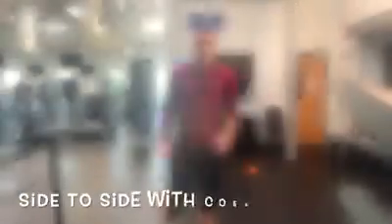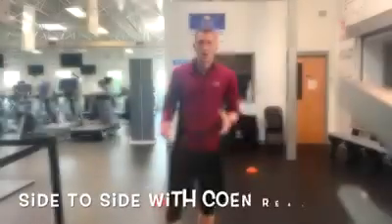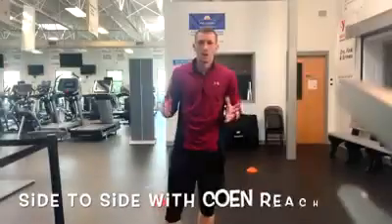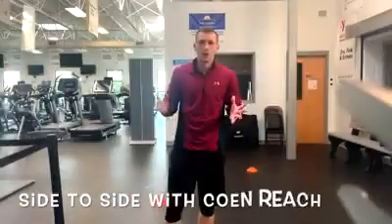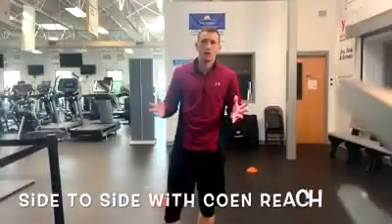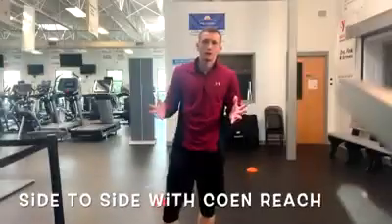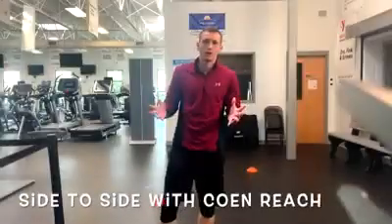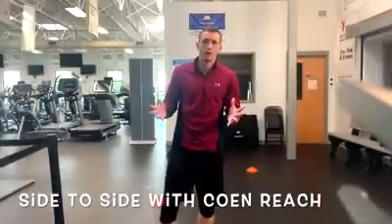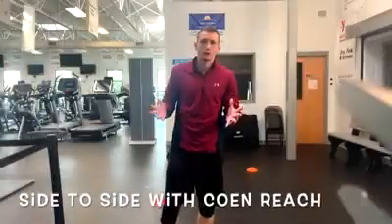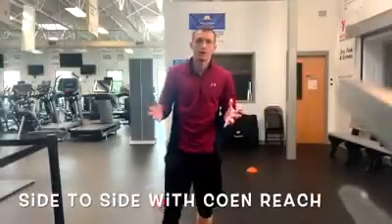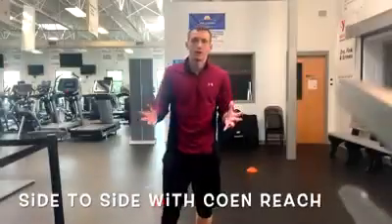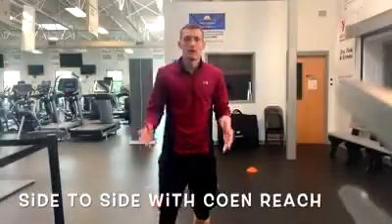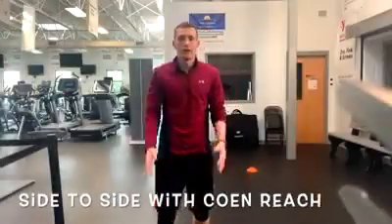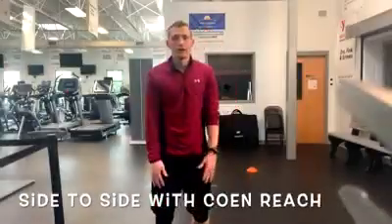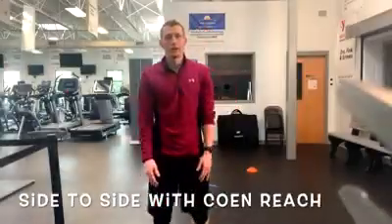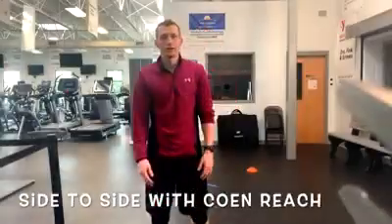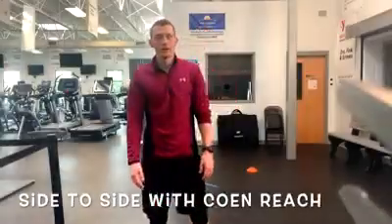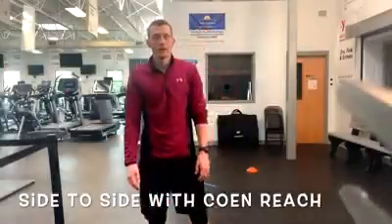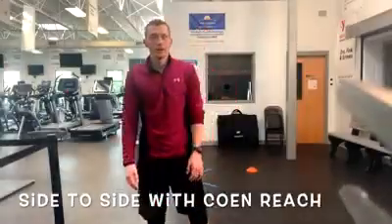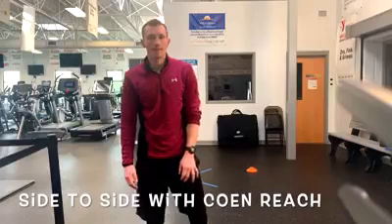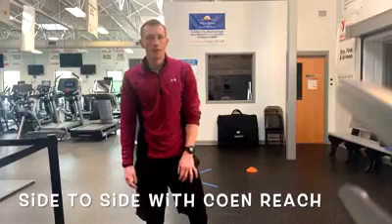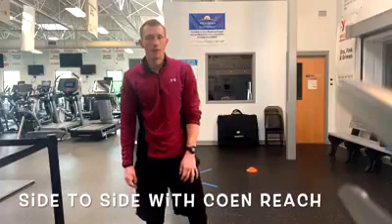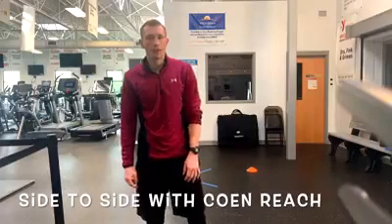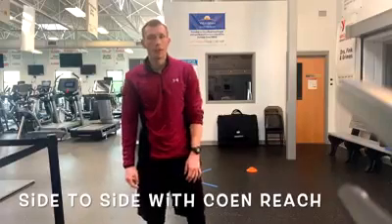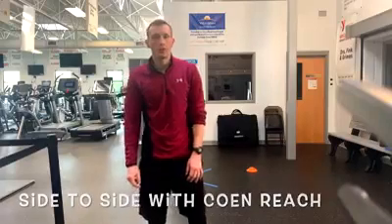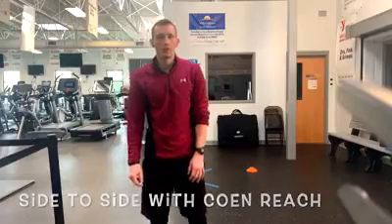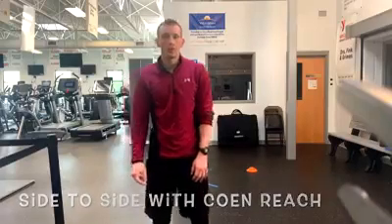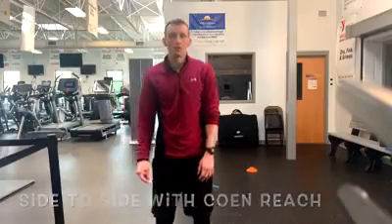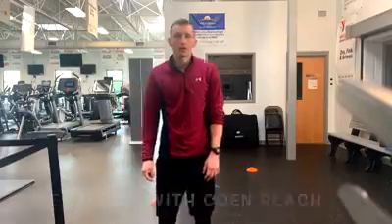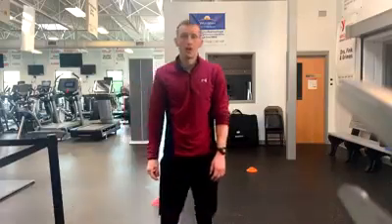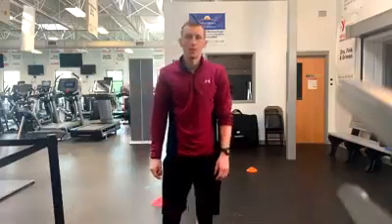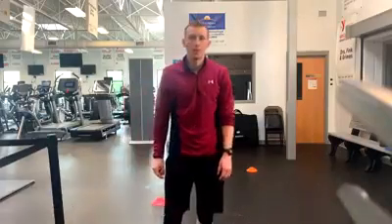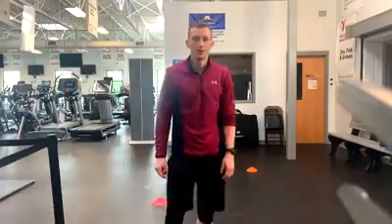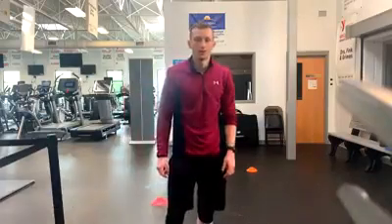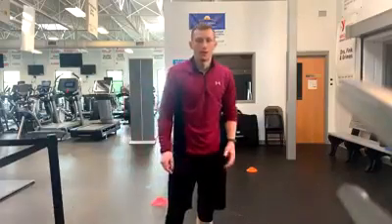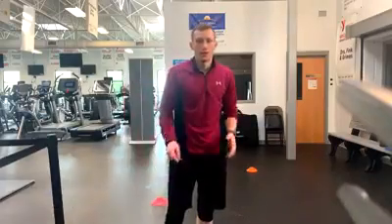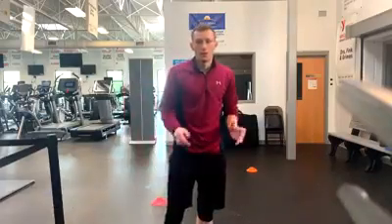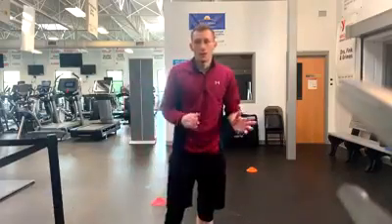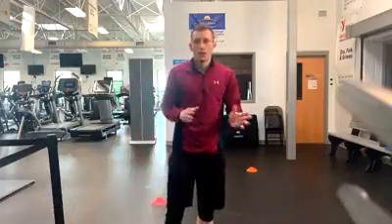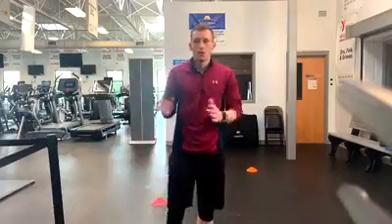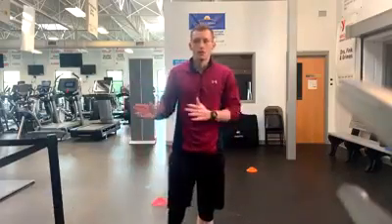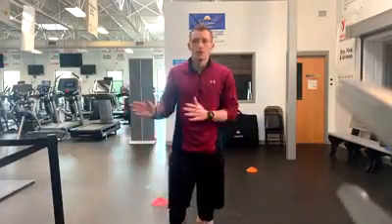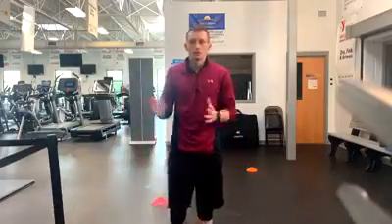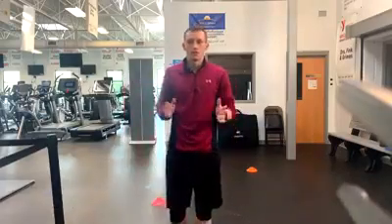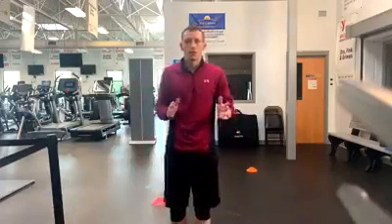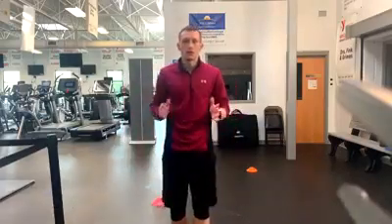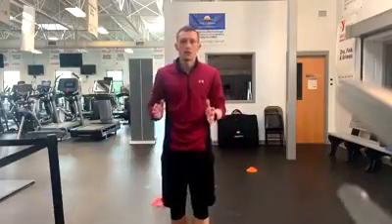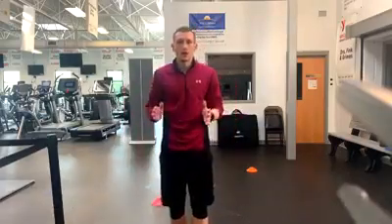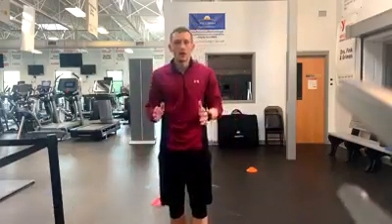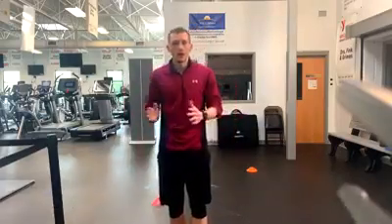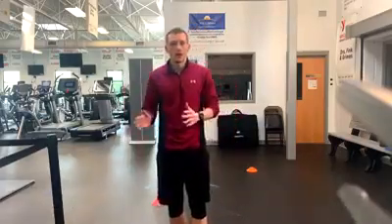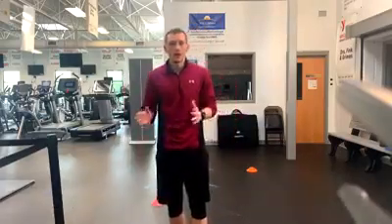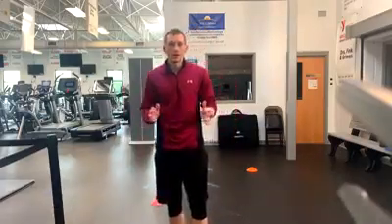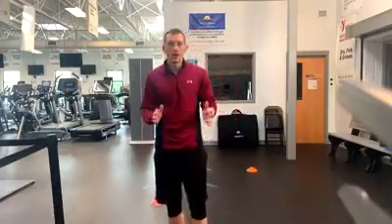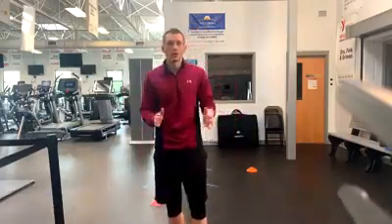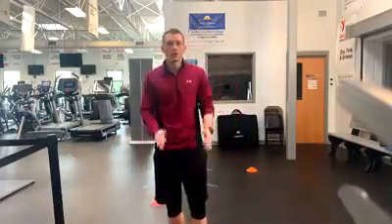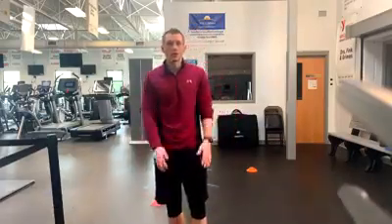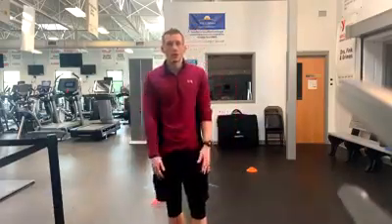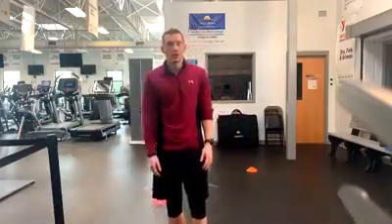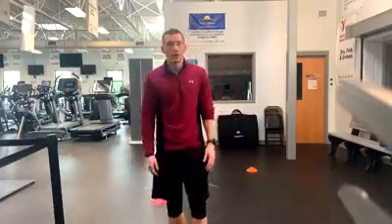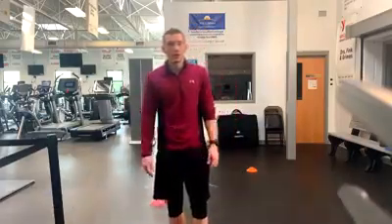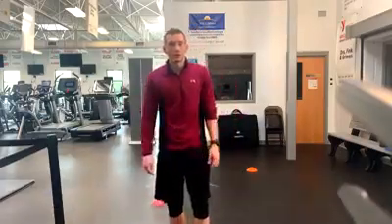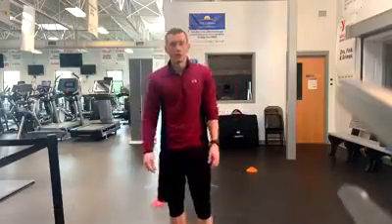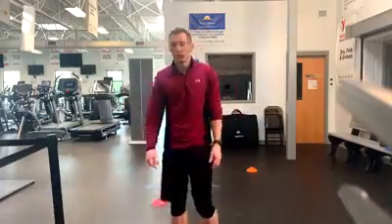Another different variation that you can do with this setup is going side to side, in and out, with a cone reach.